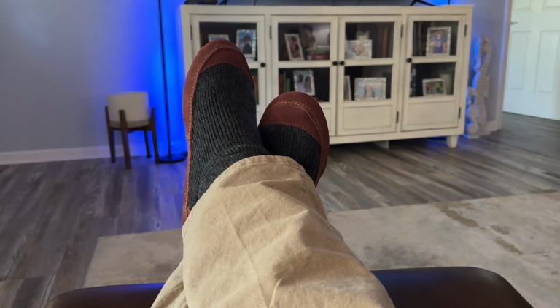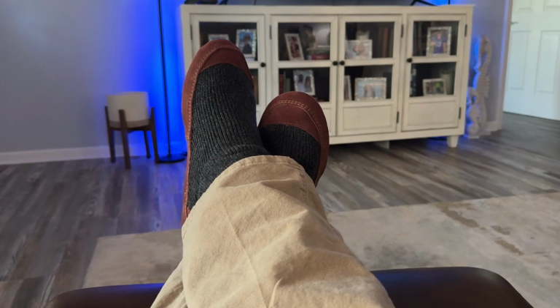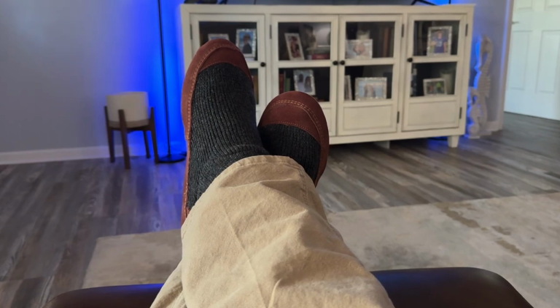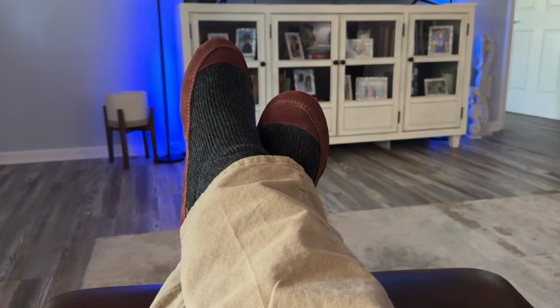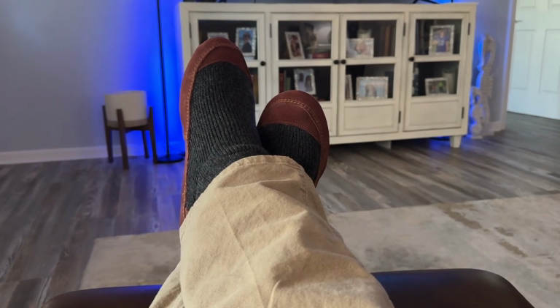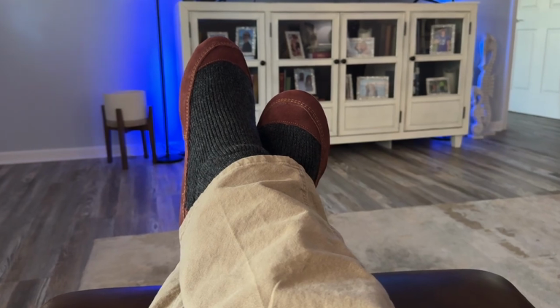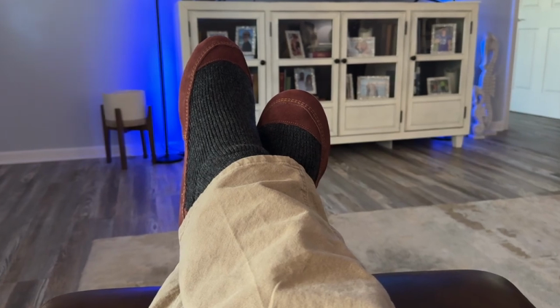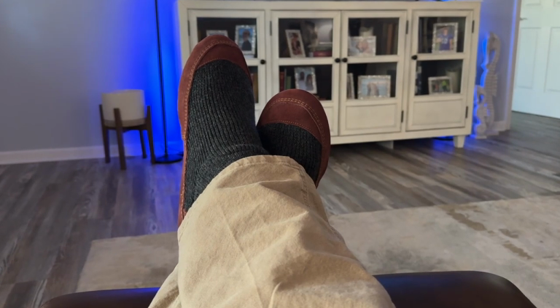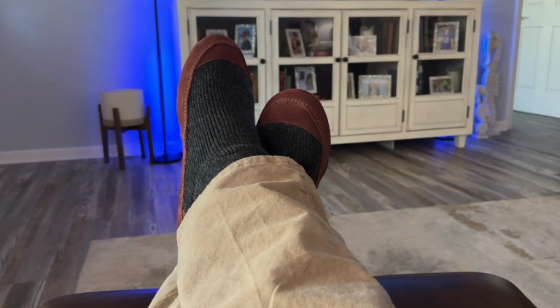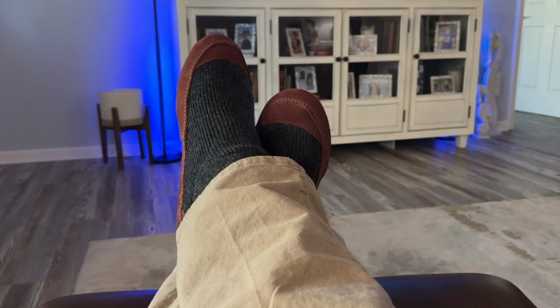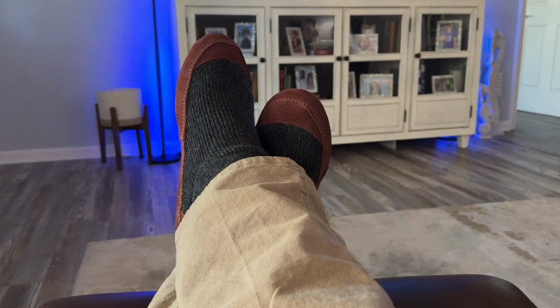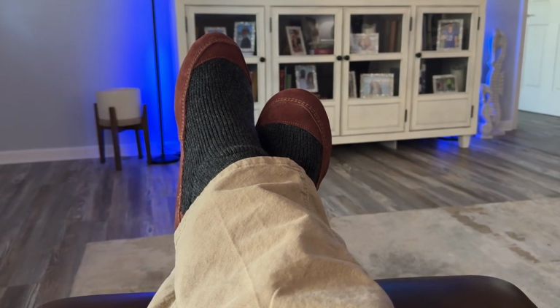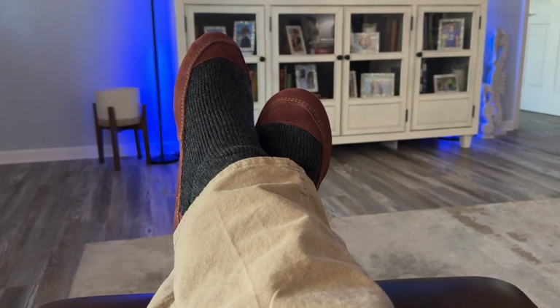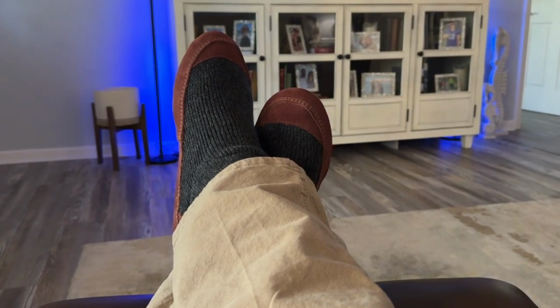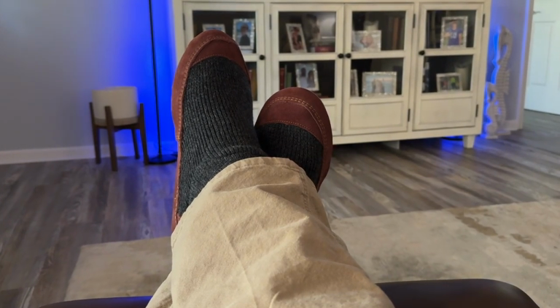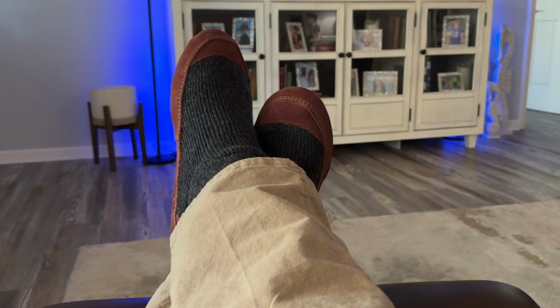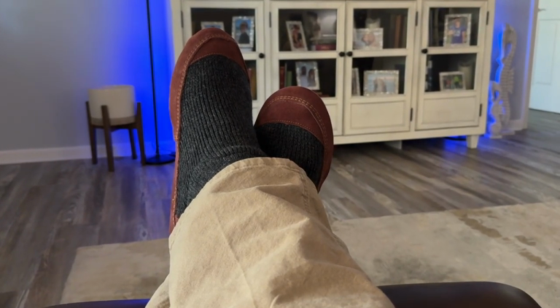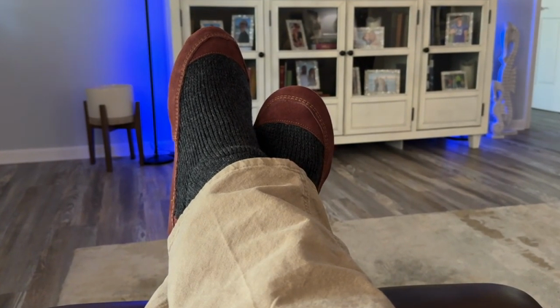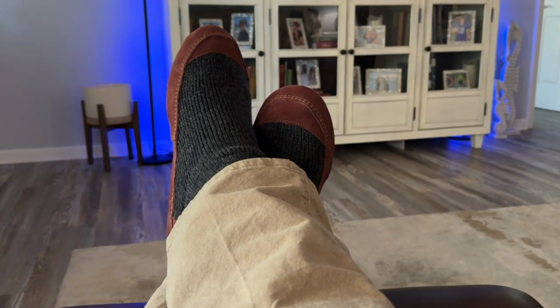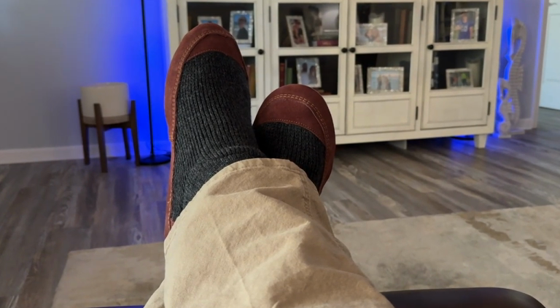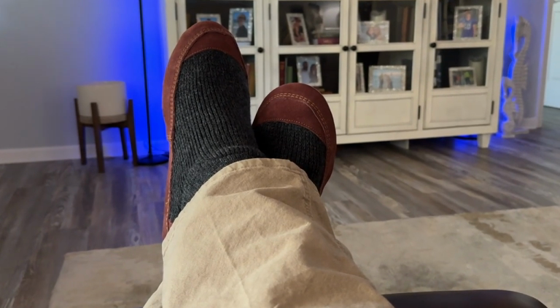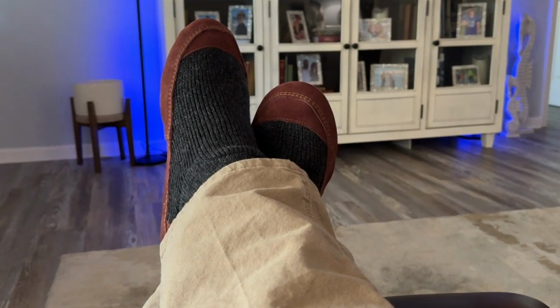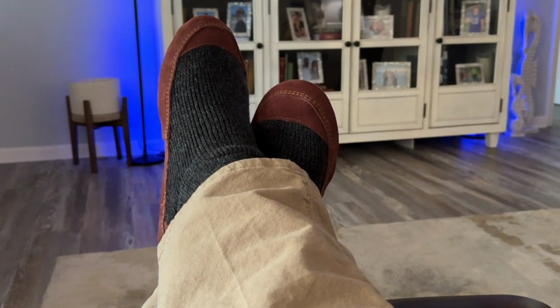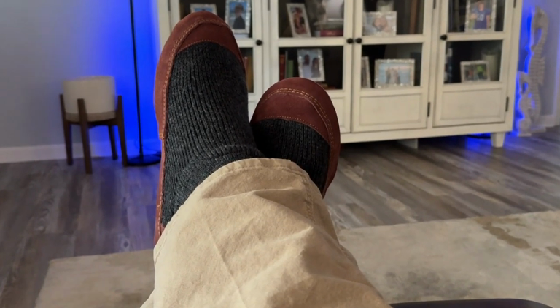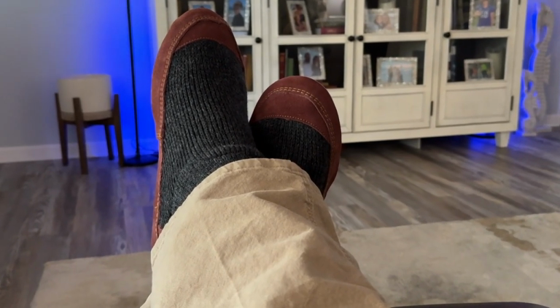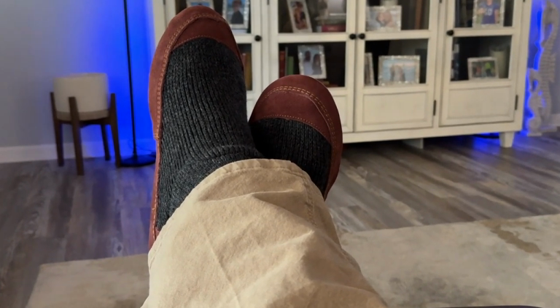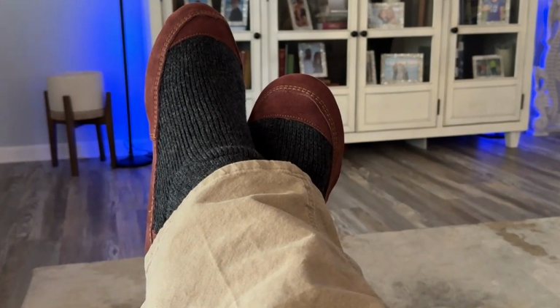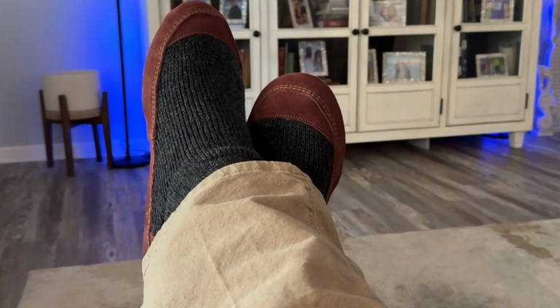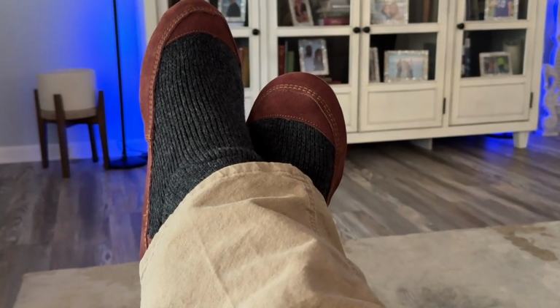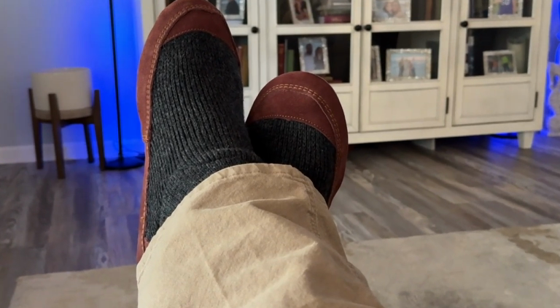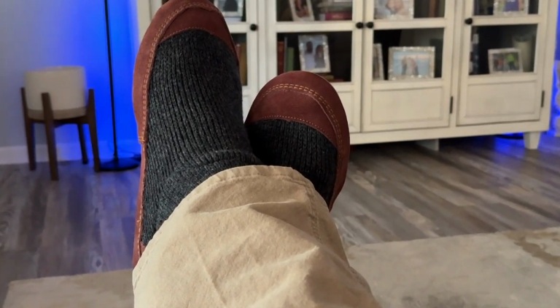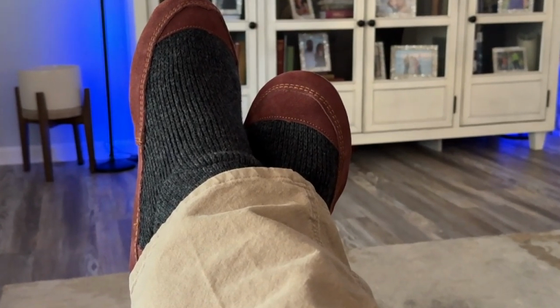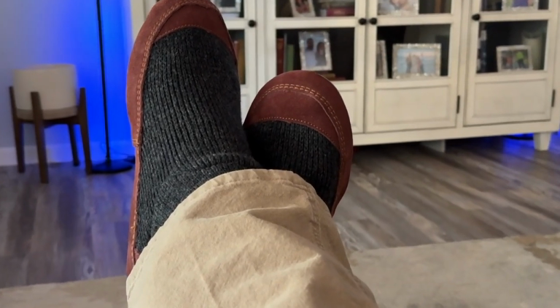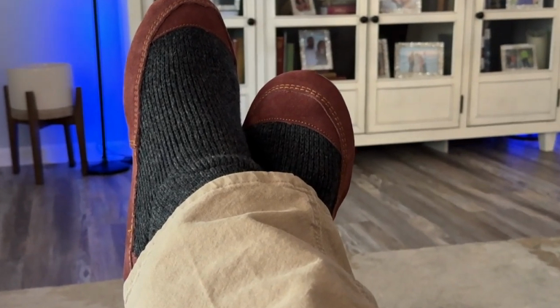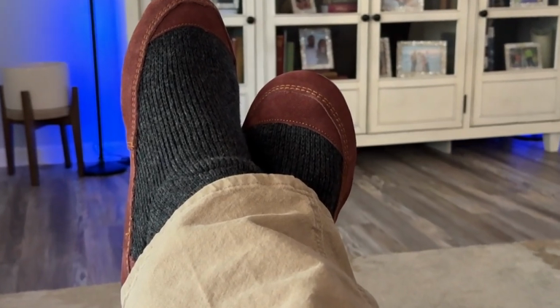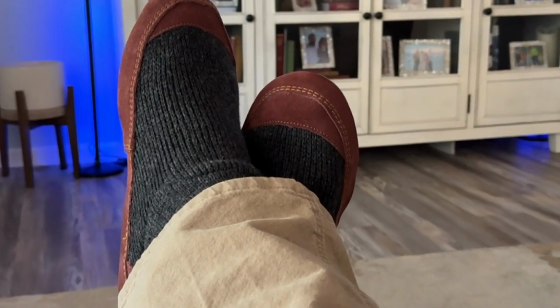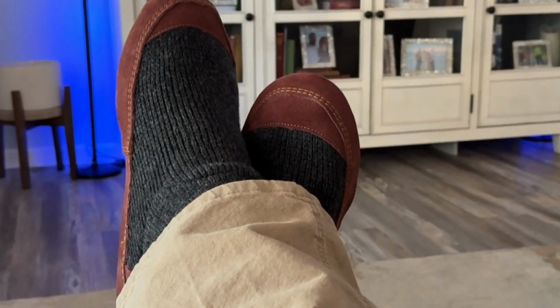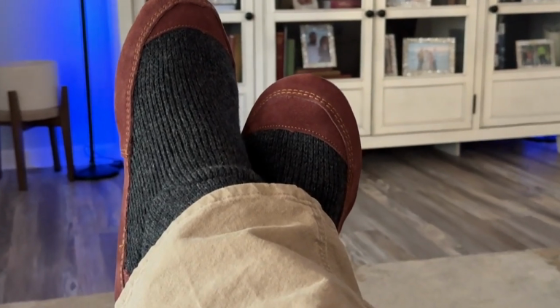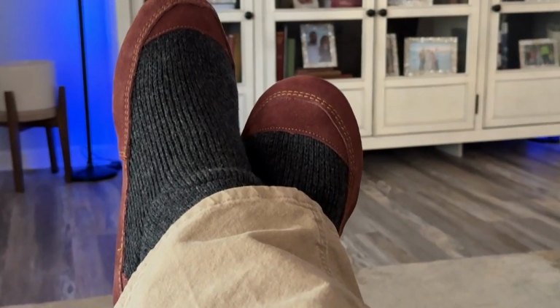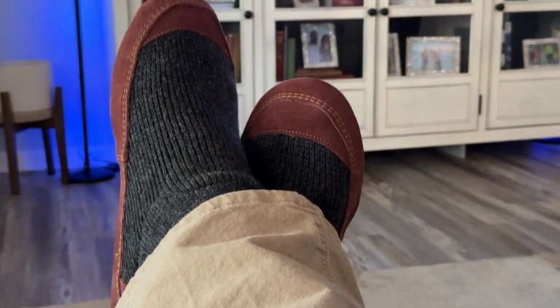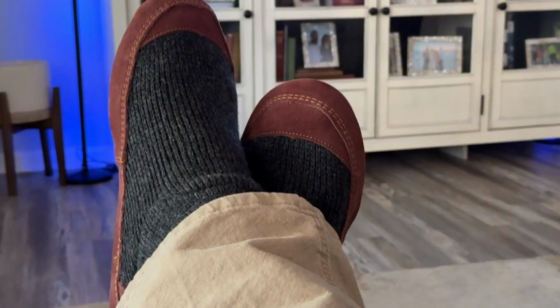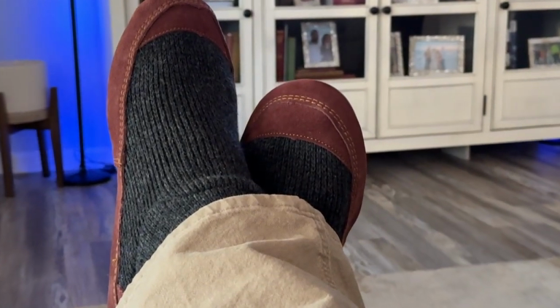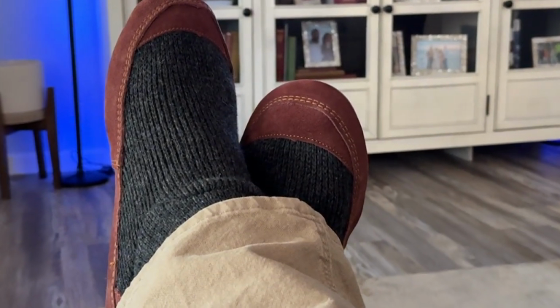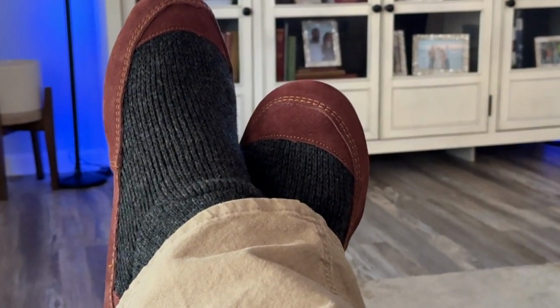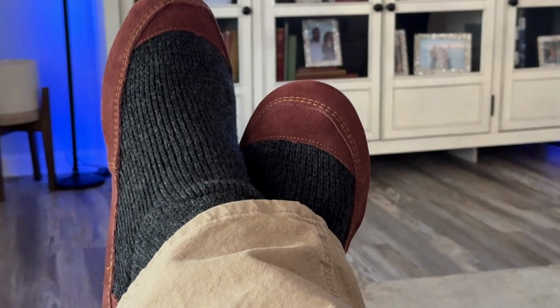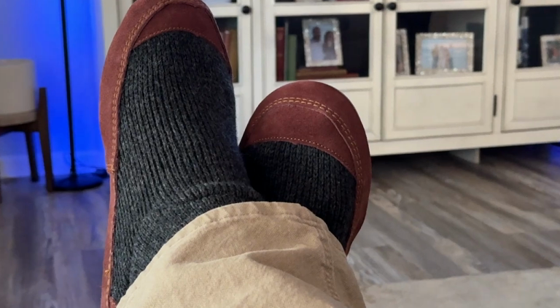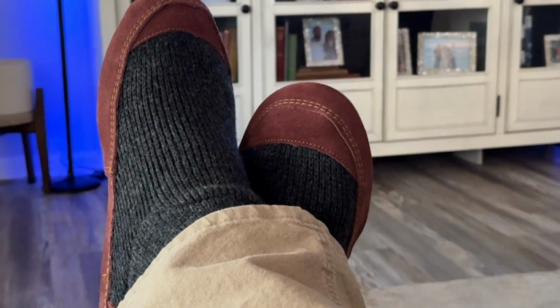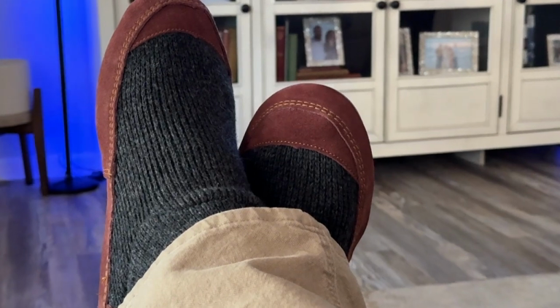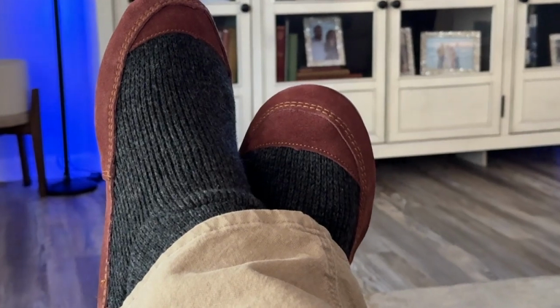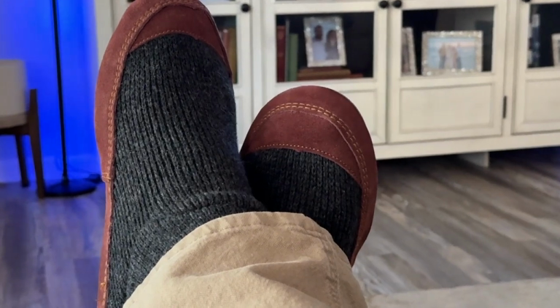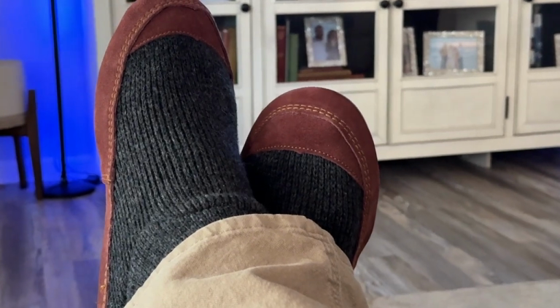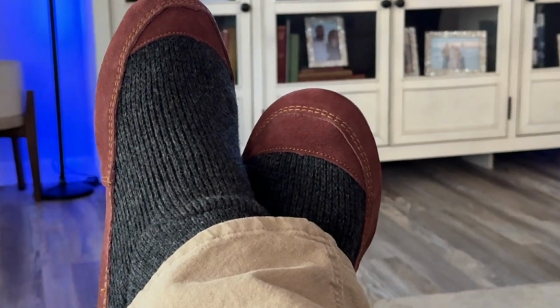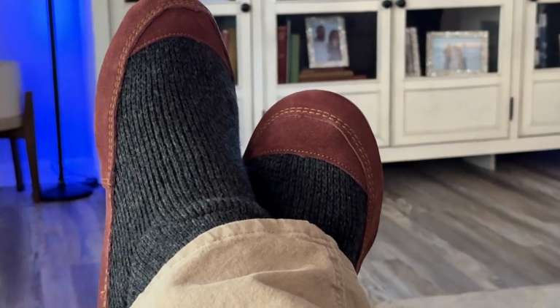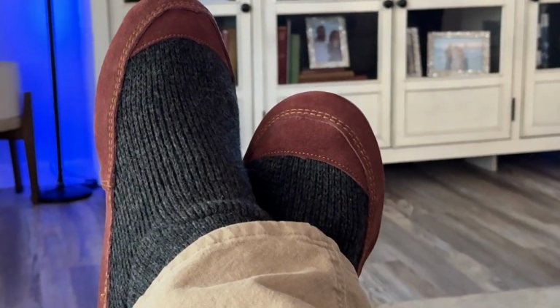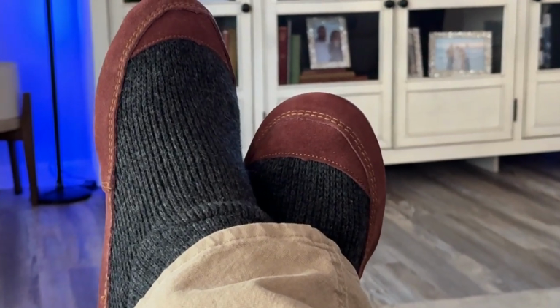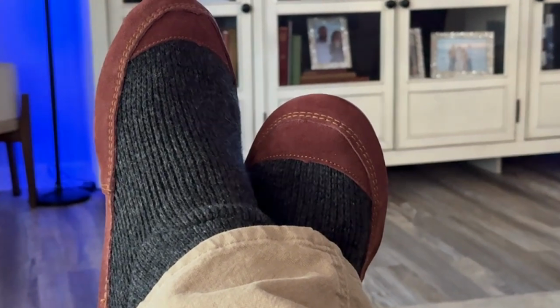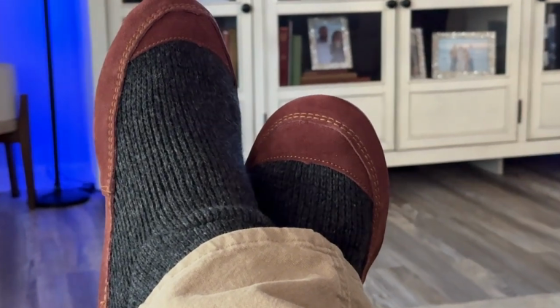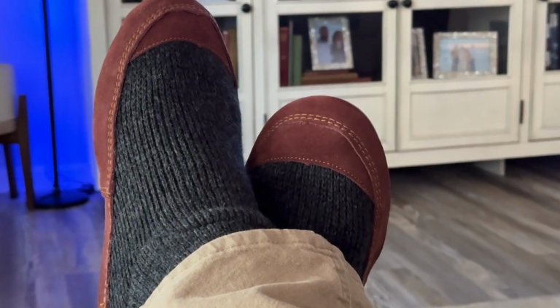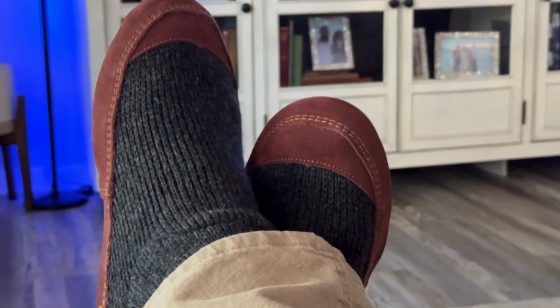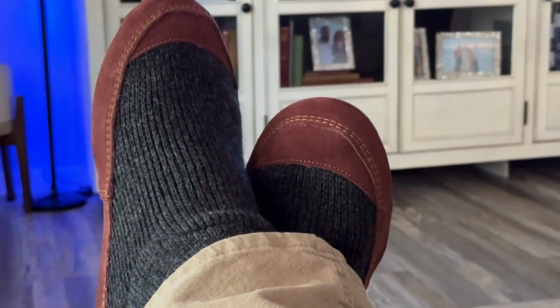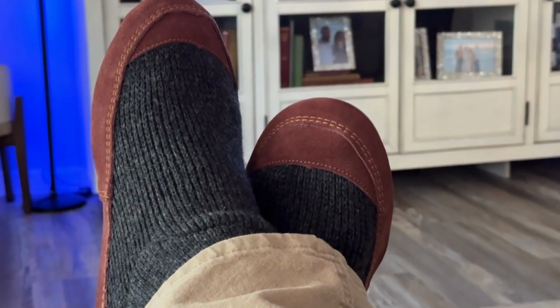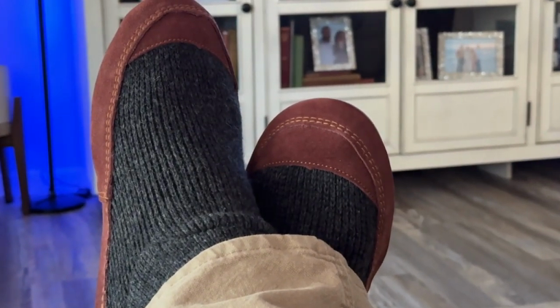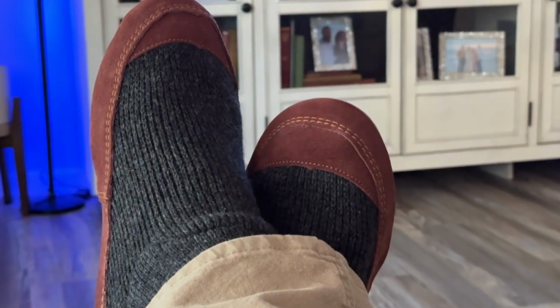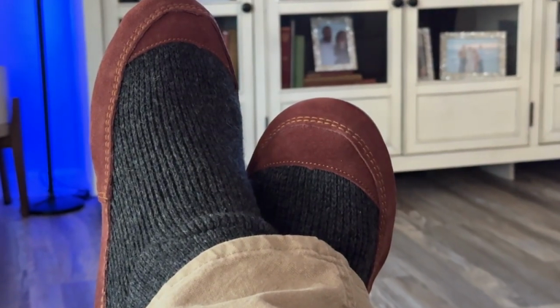Hey, I'm Steve and these are the Acorn Men's Slouch Boot Slippers and they are as comfortable as they look.